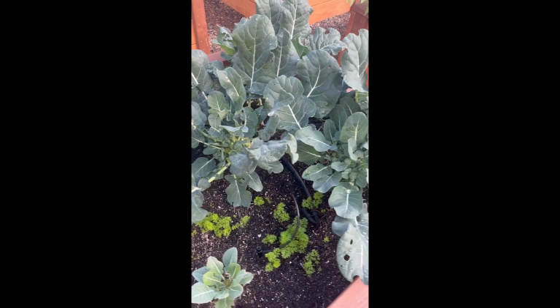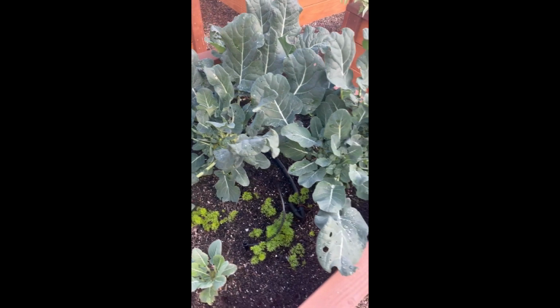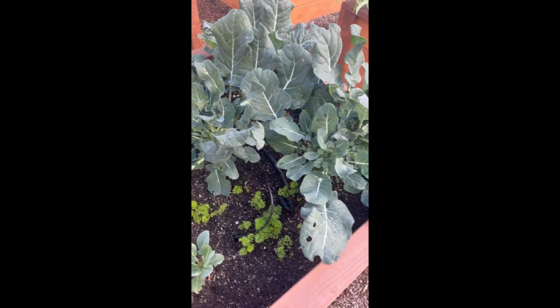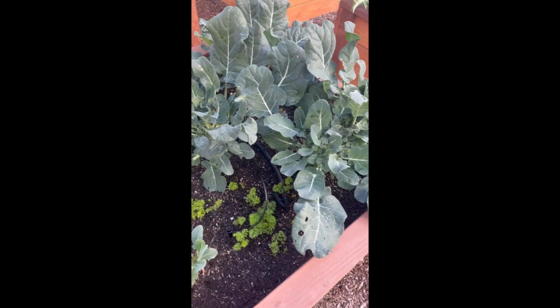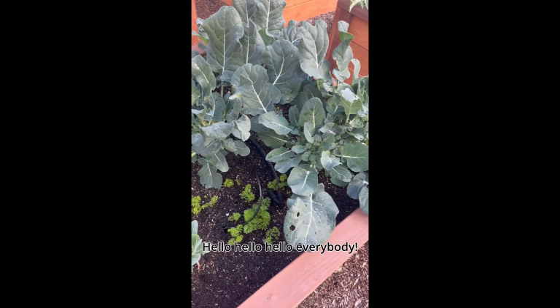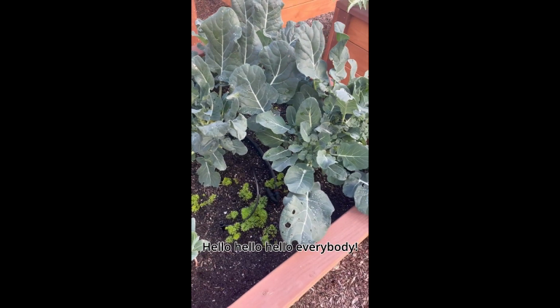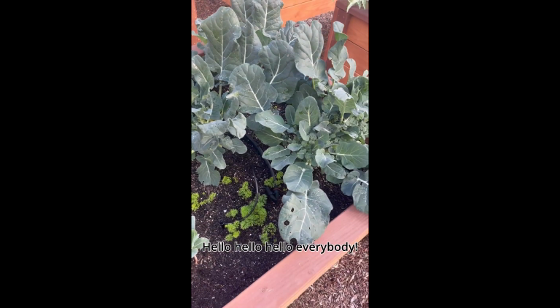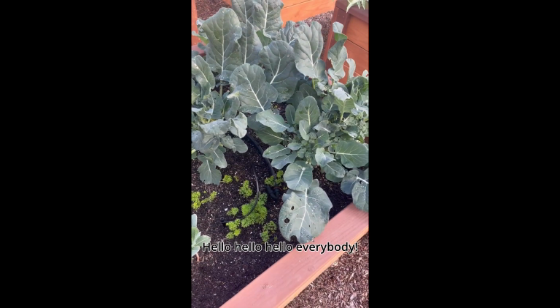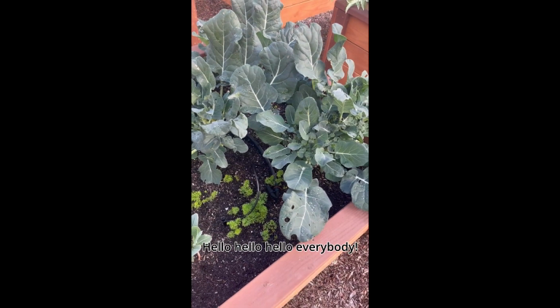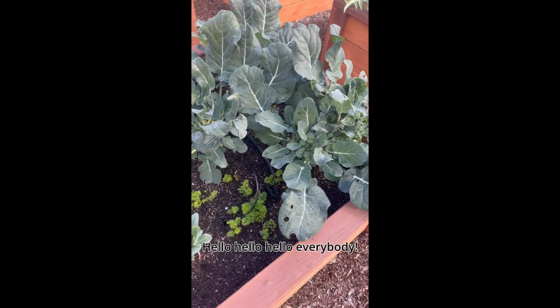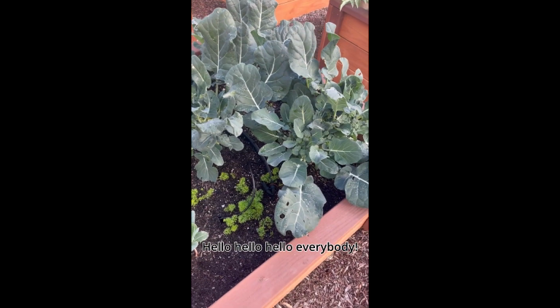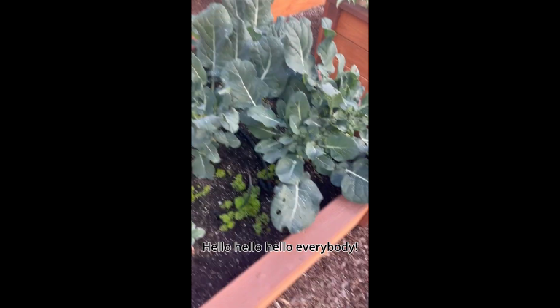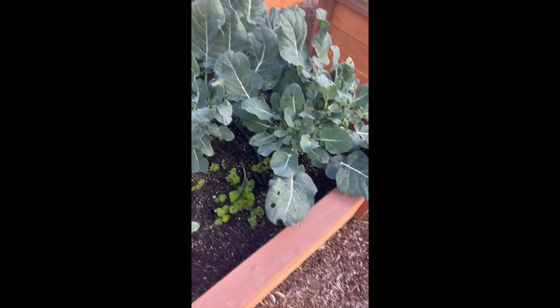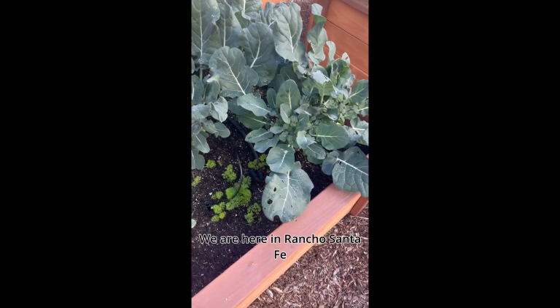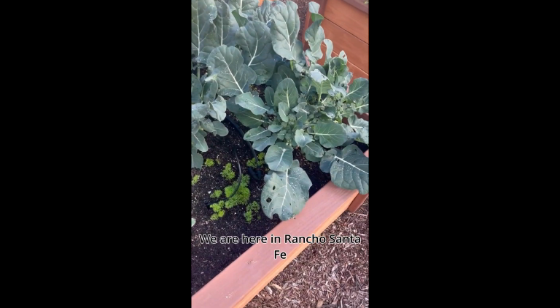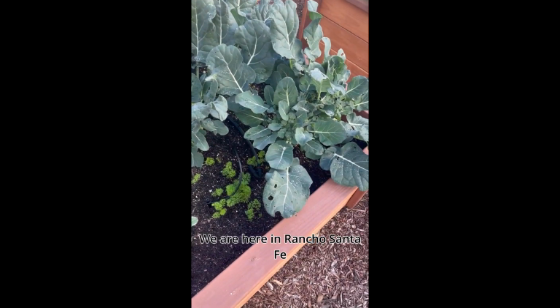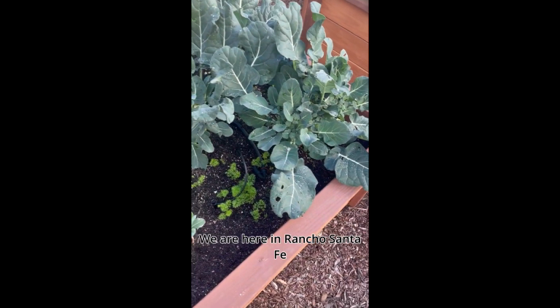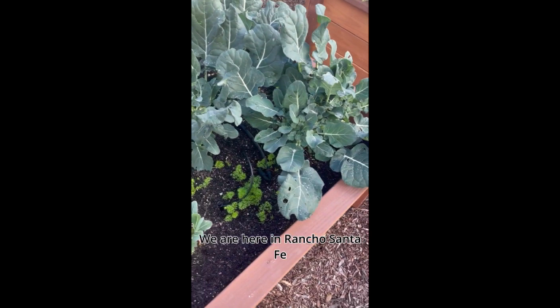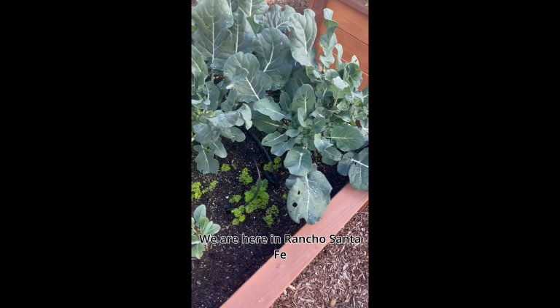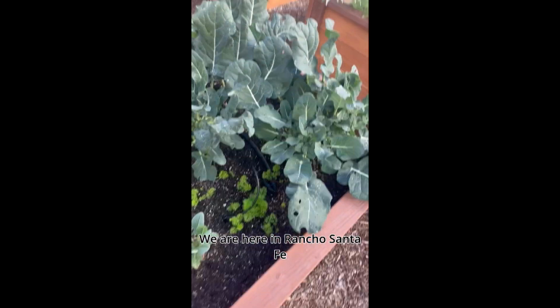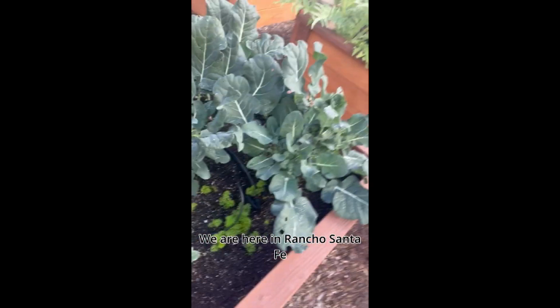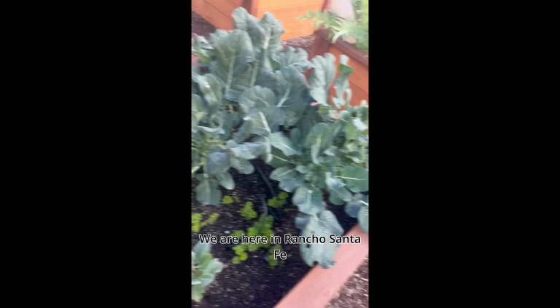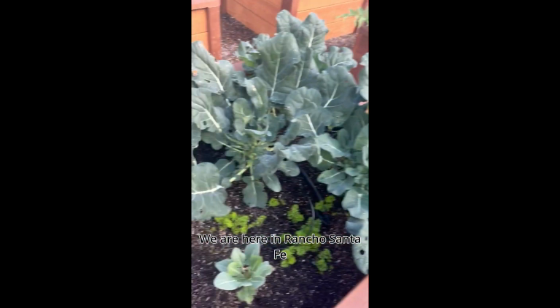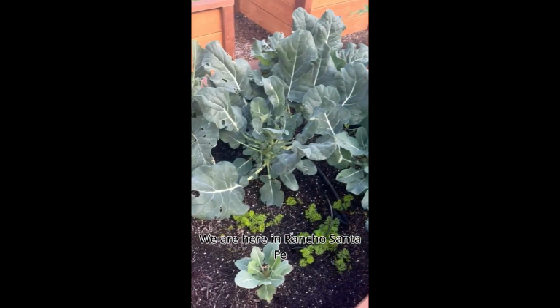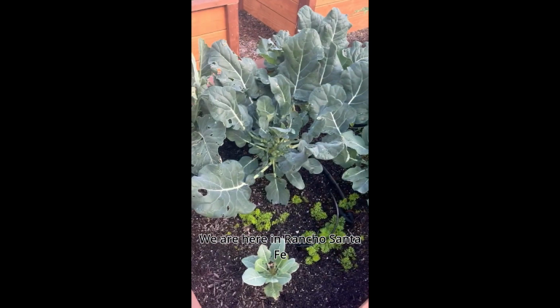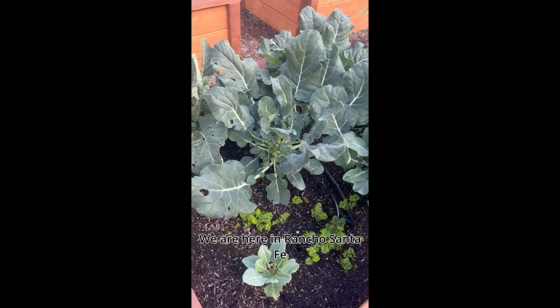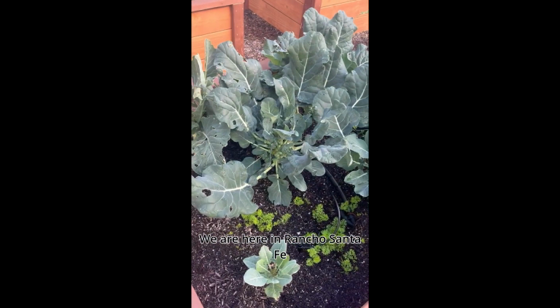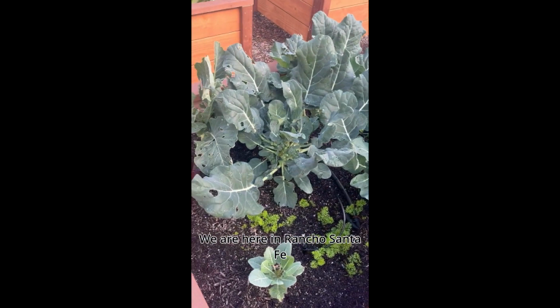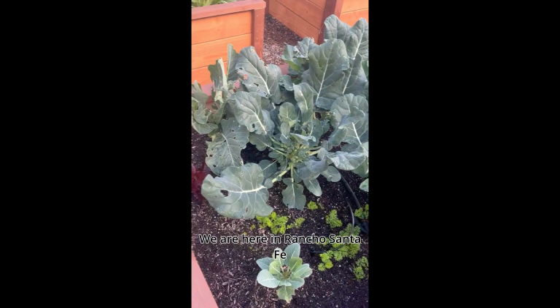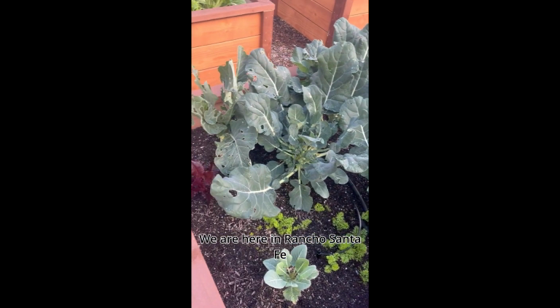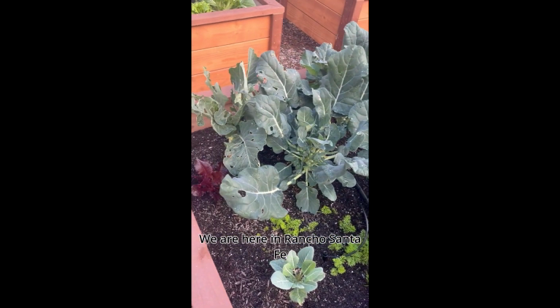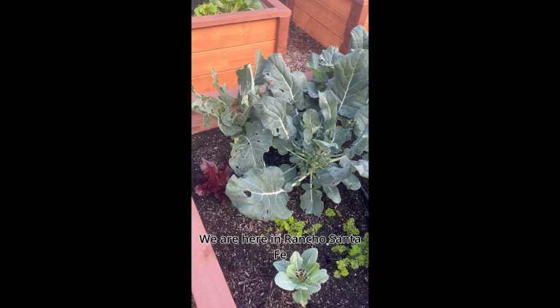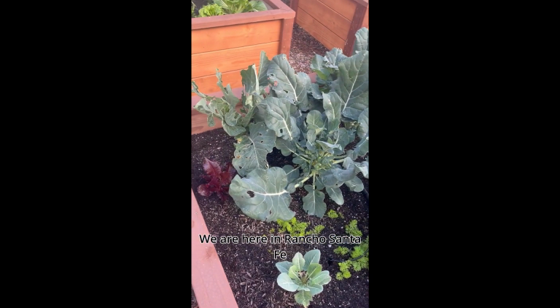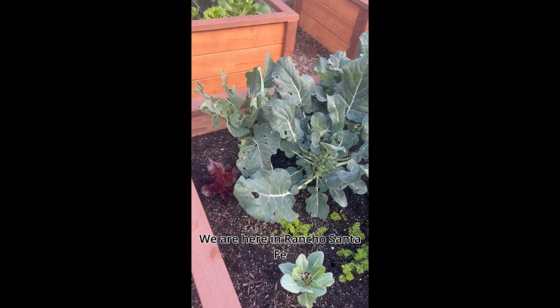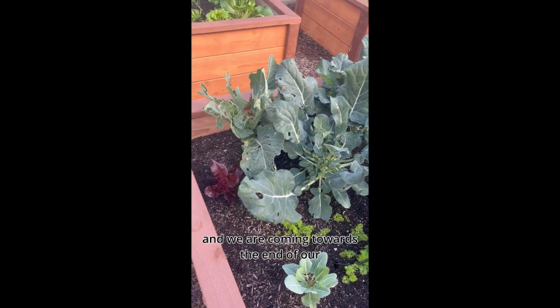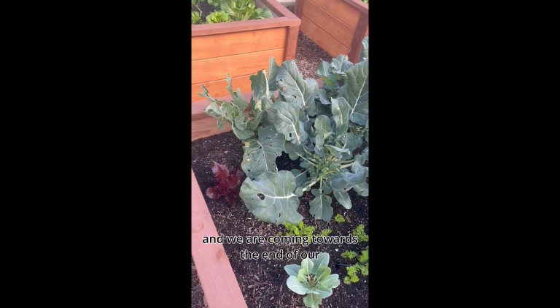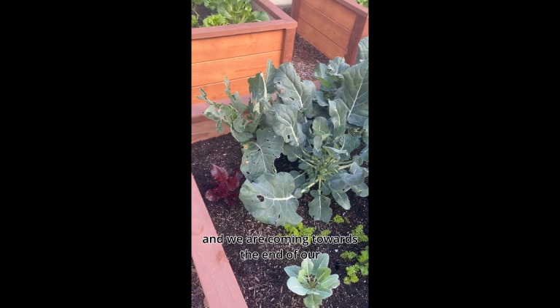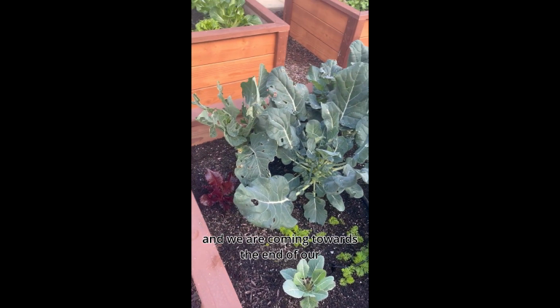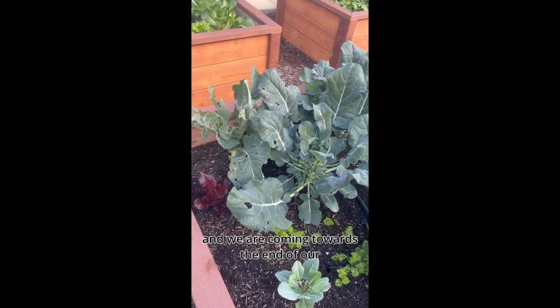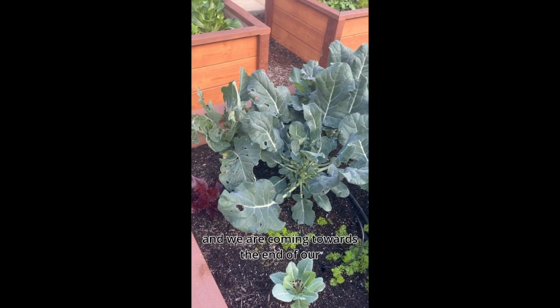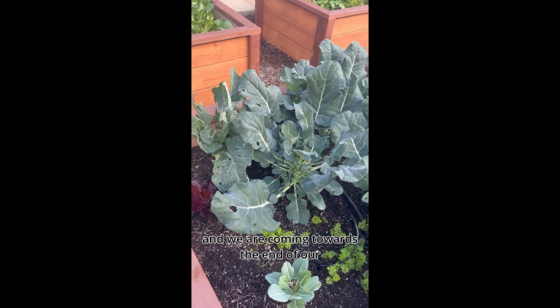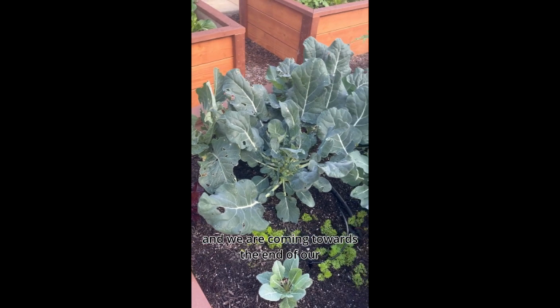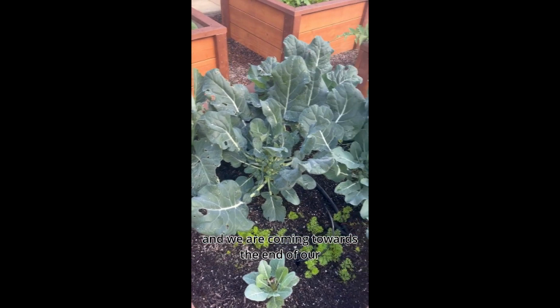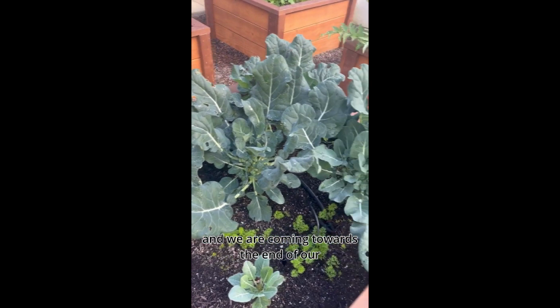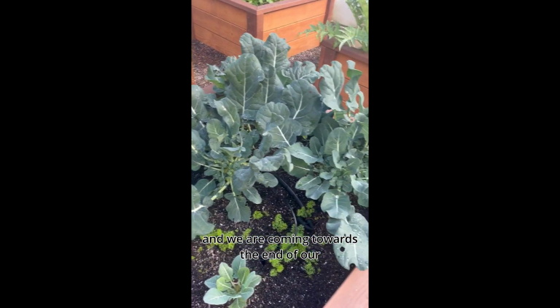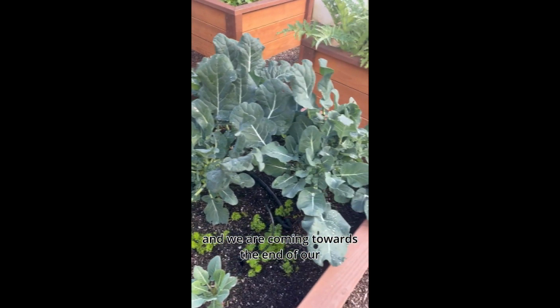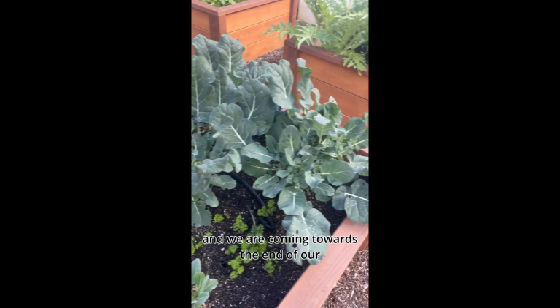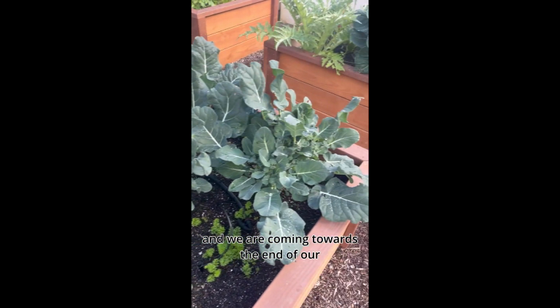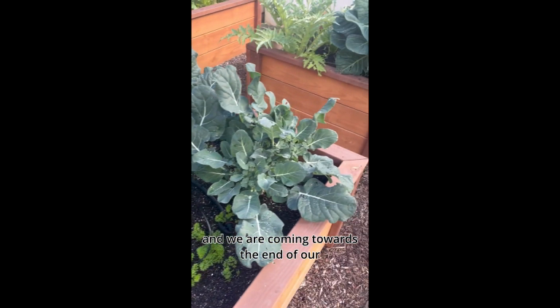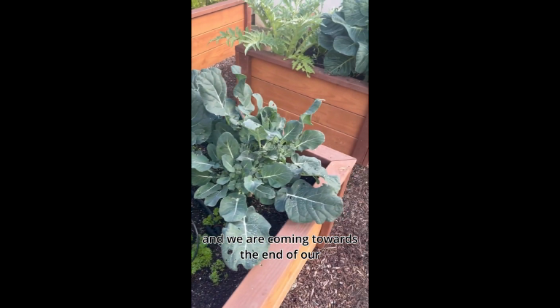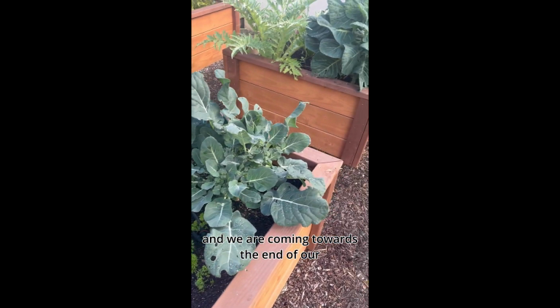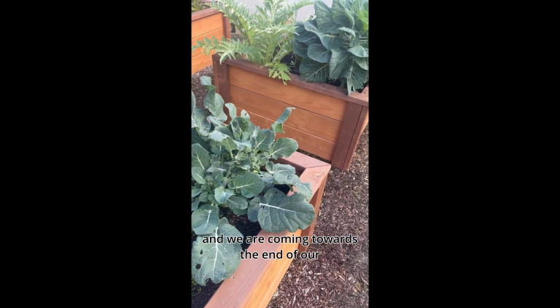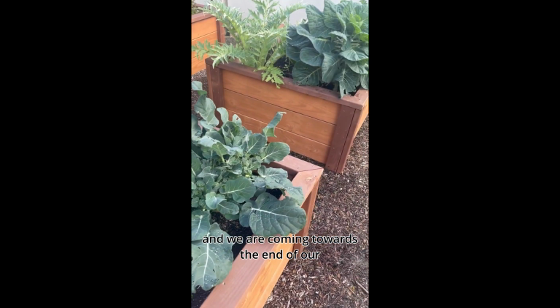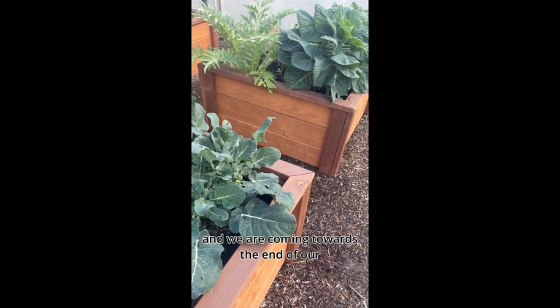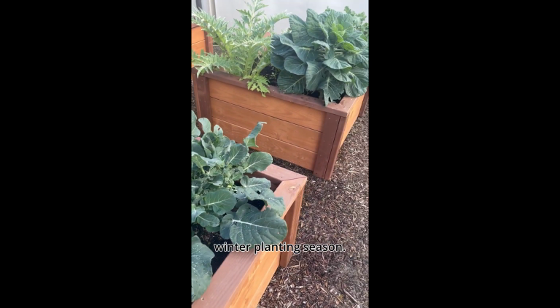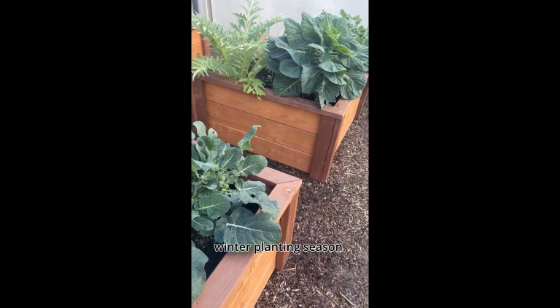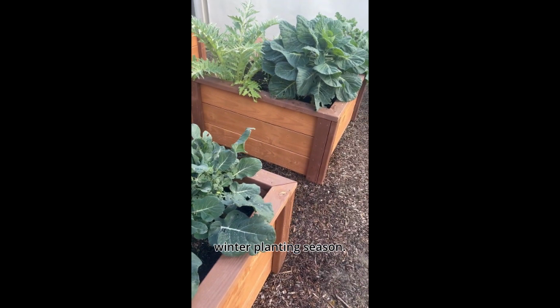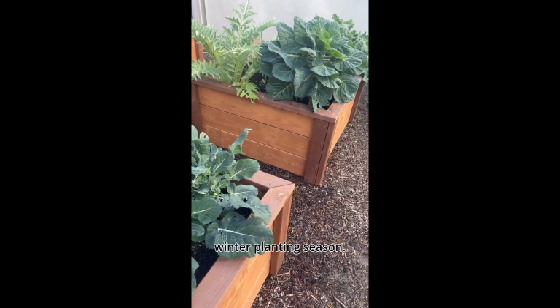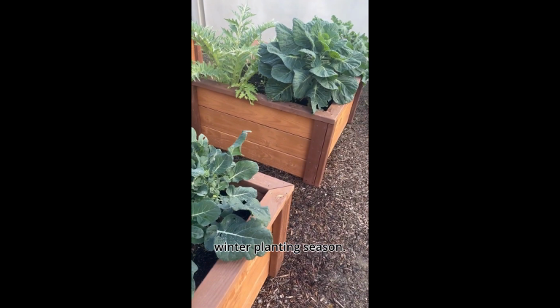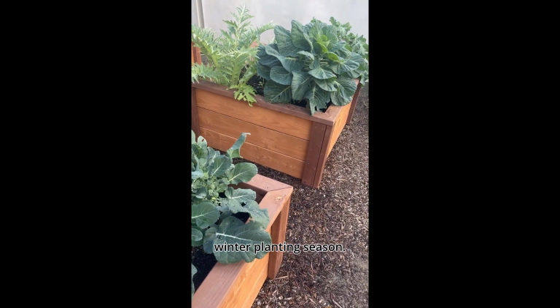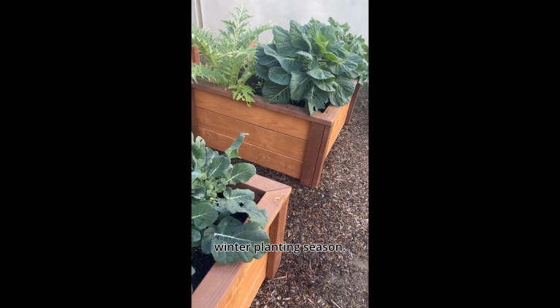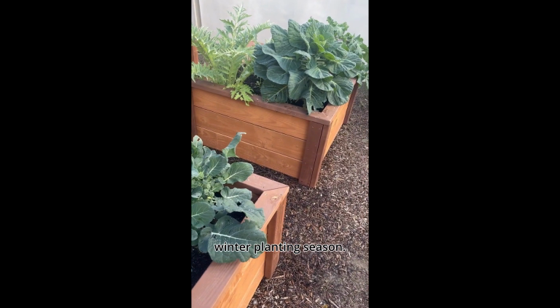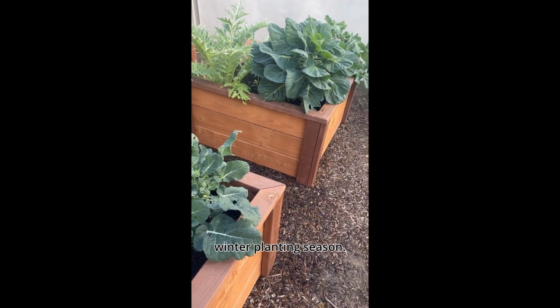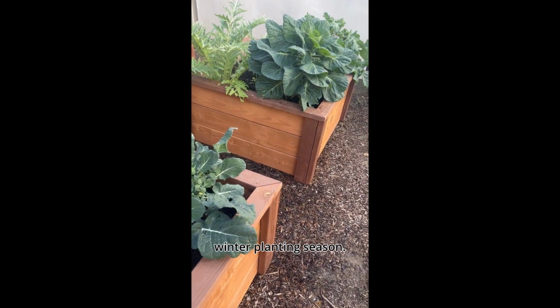Hello everybody. We are here in Rancho Santa Fe and we are coming towards the end of our winter planting season.